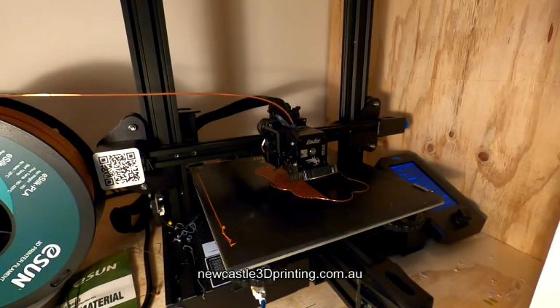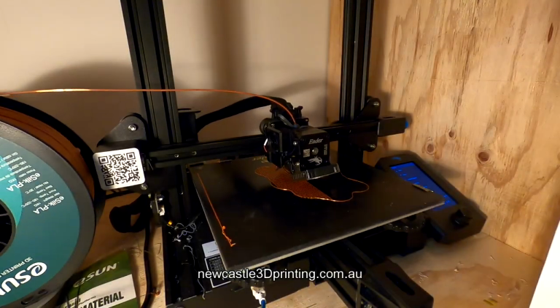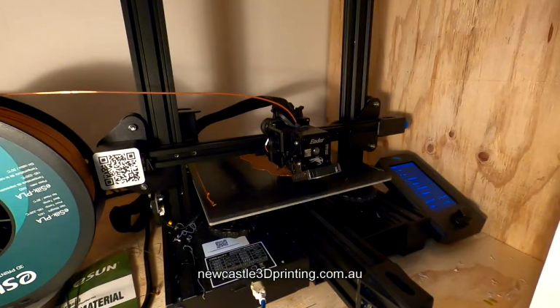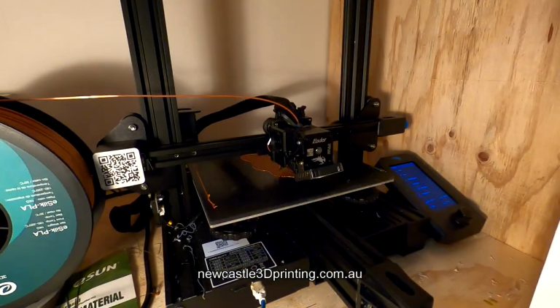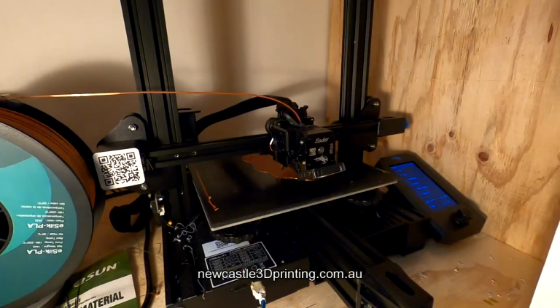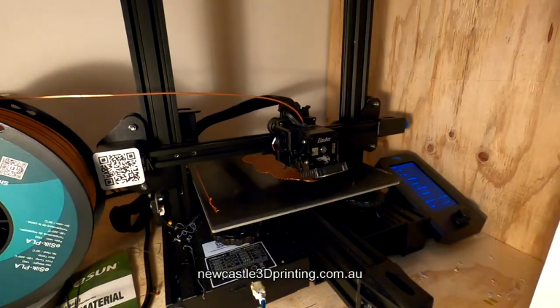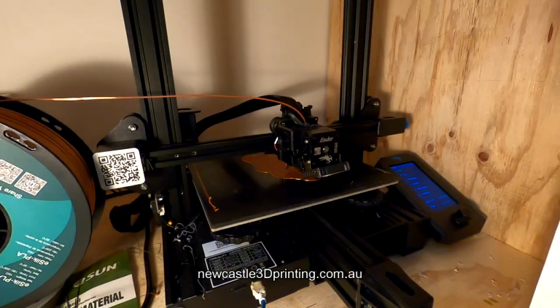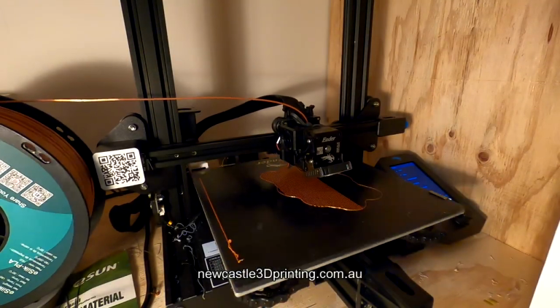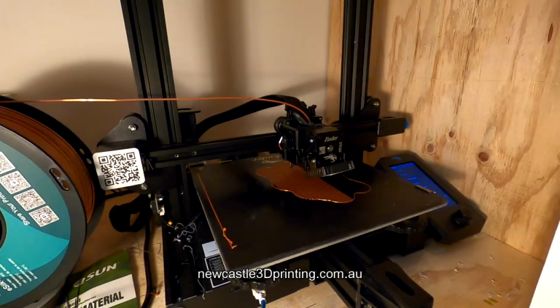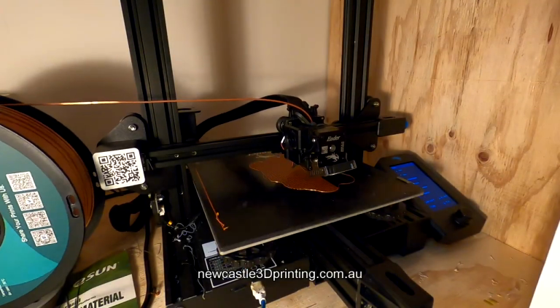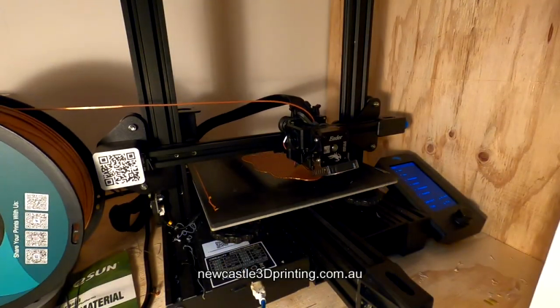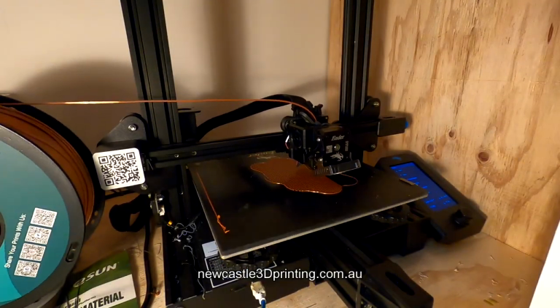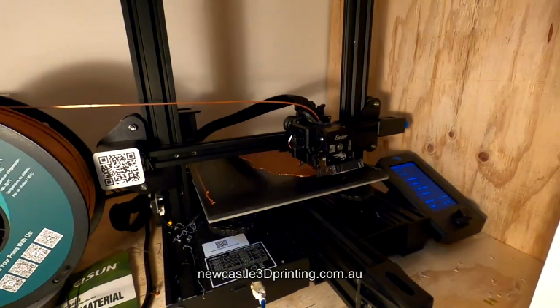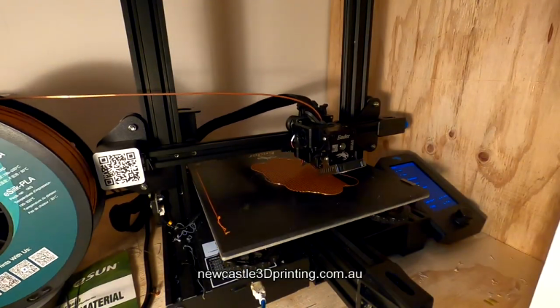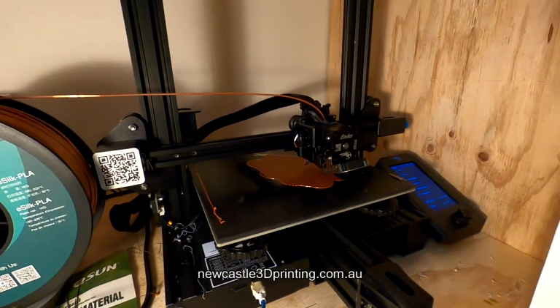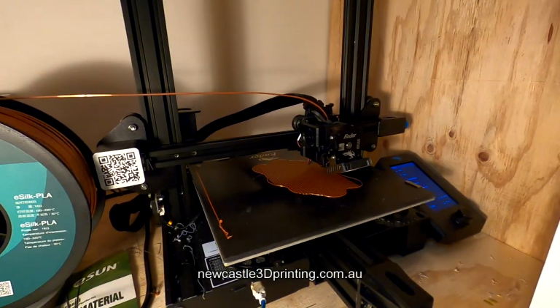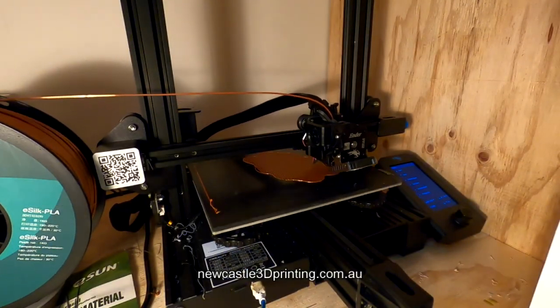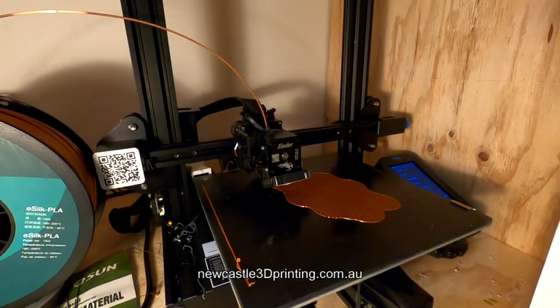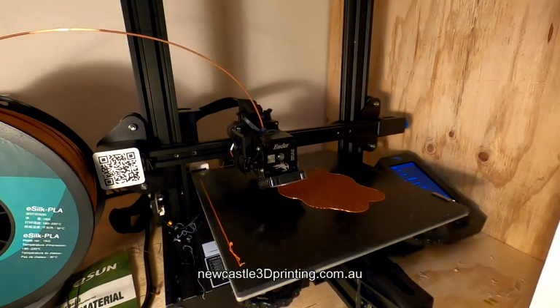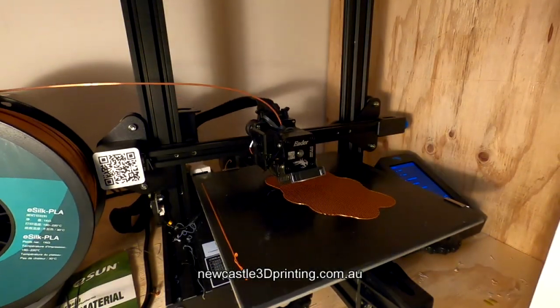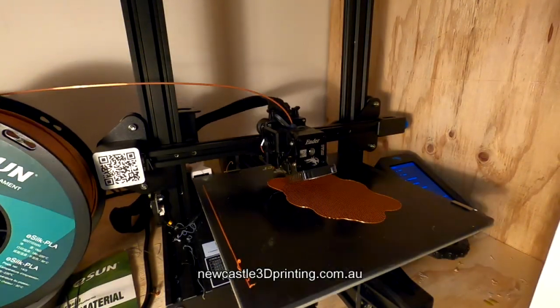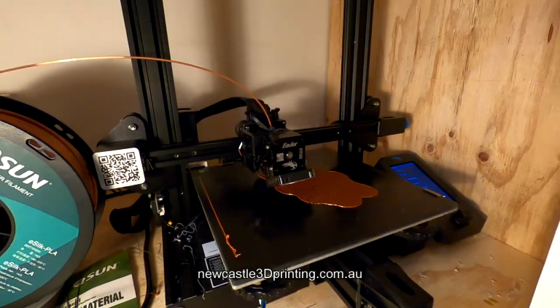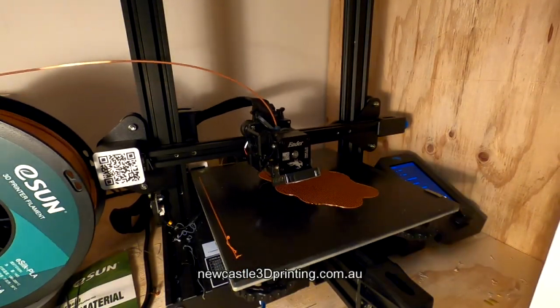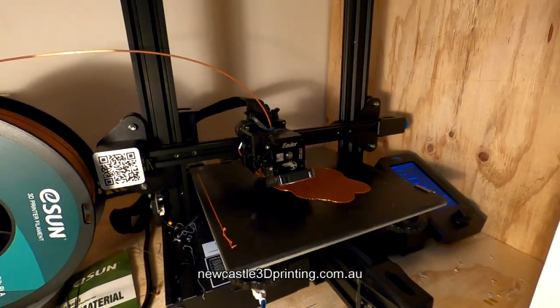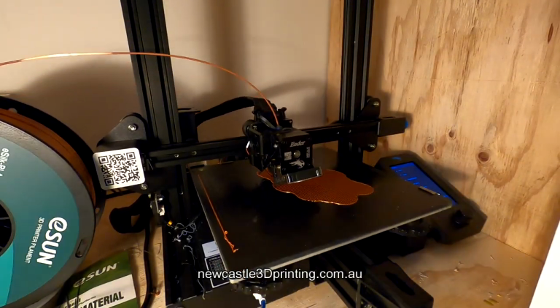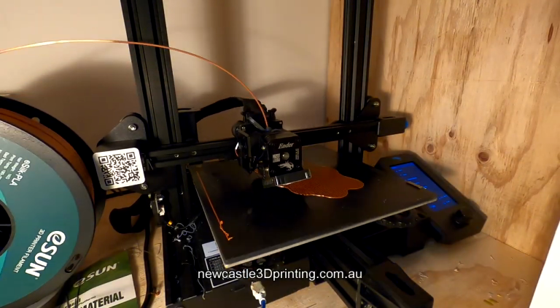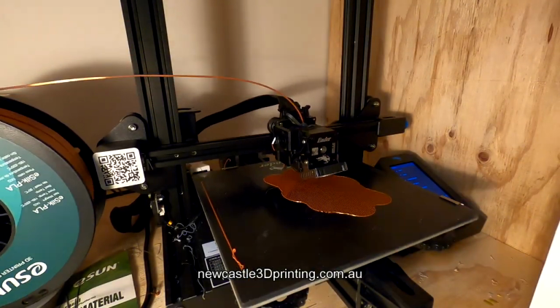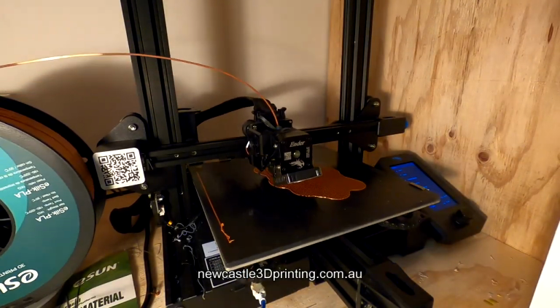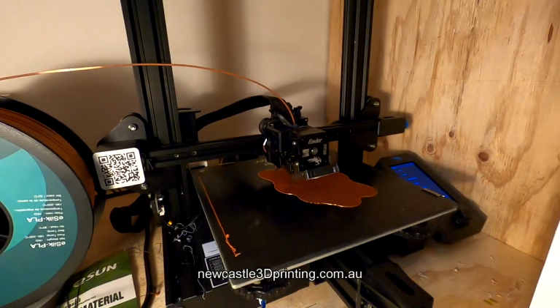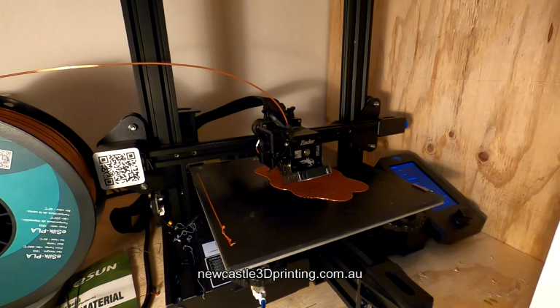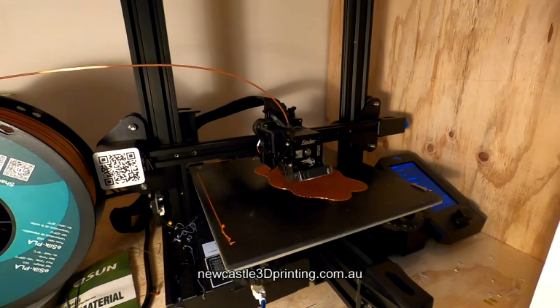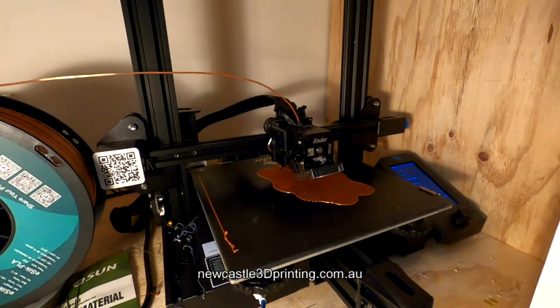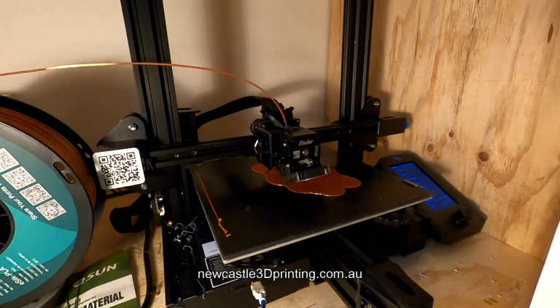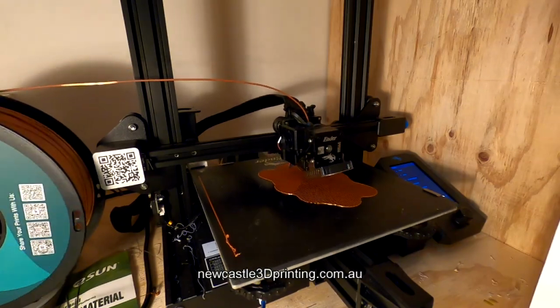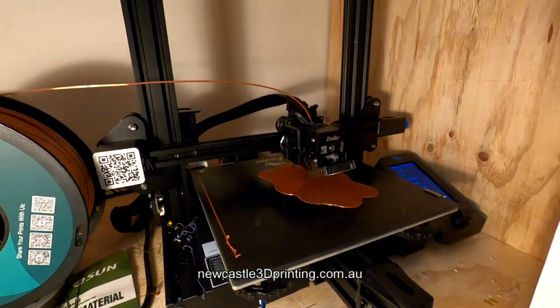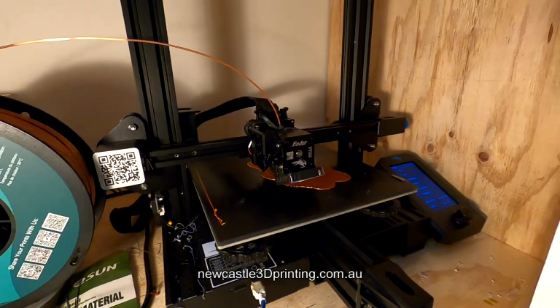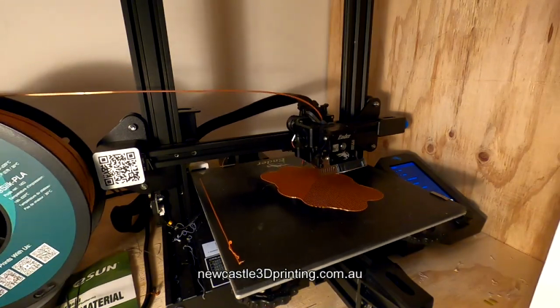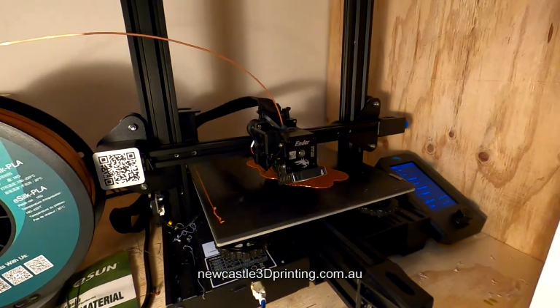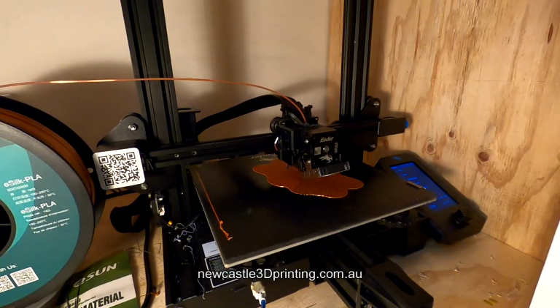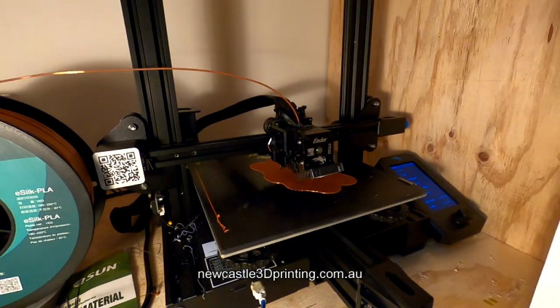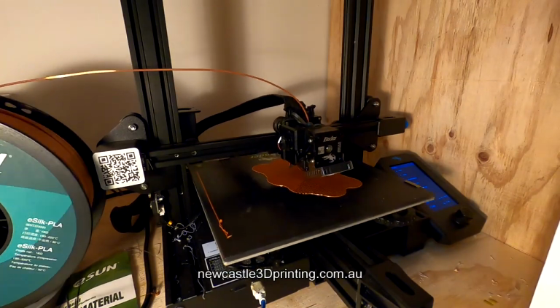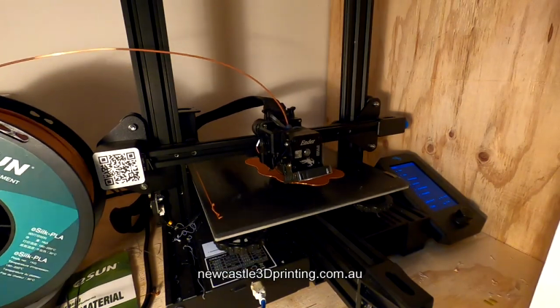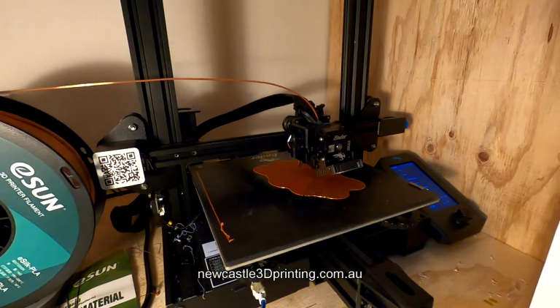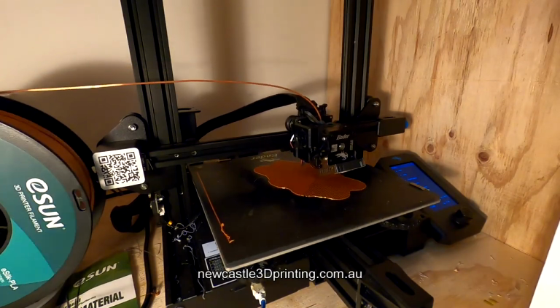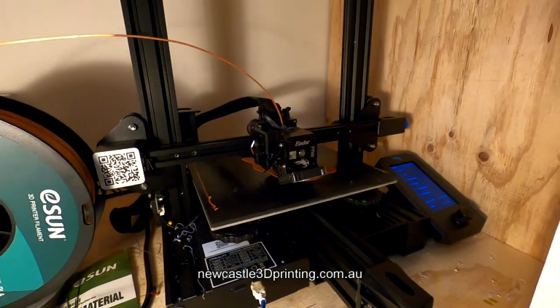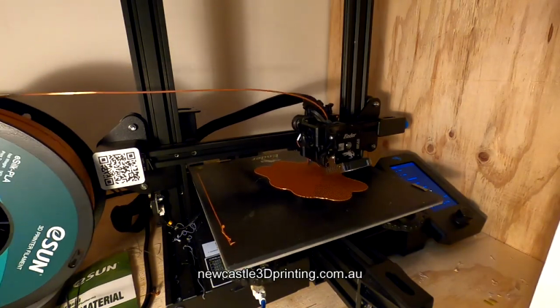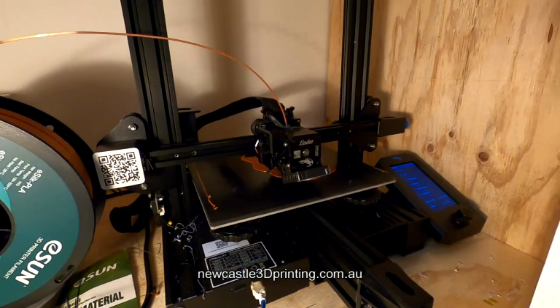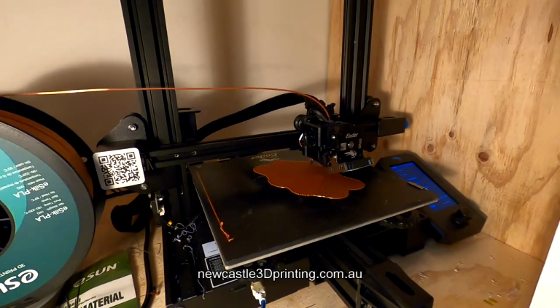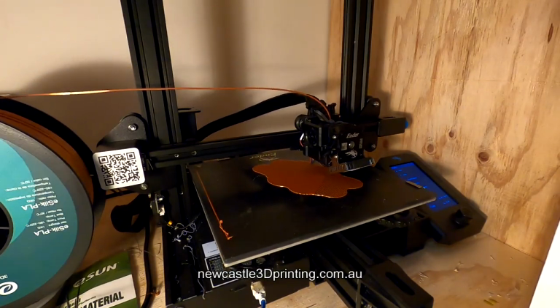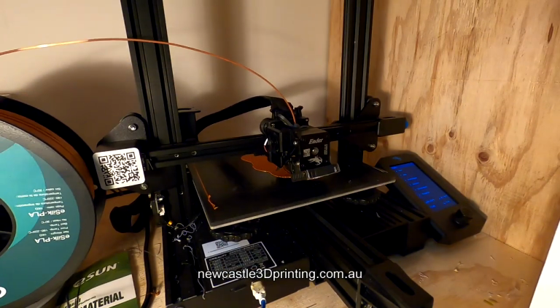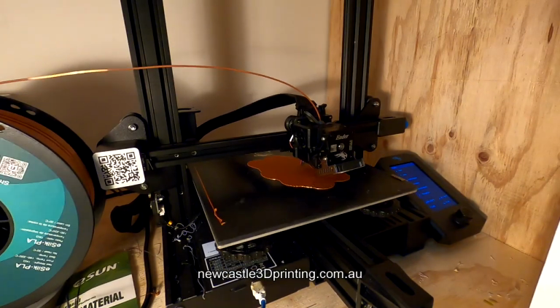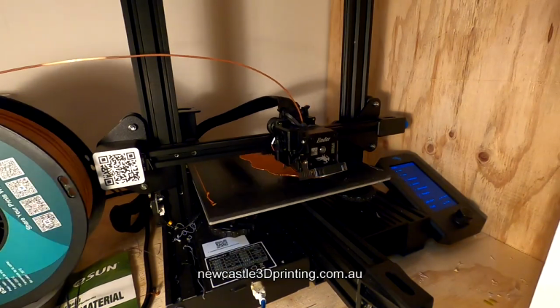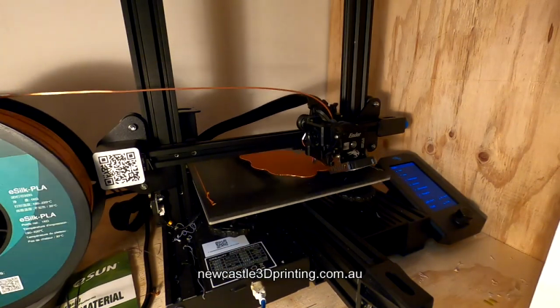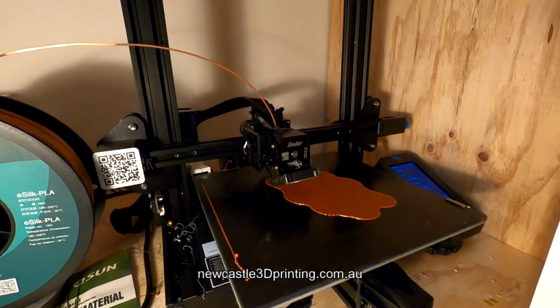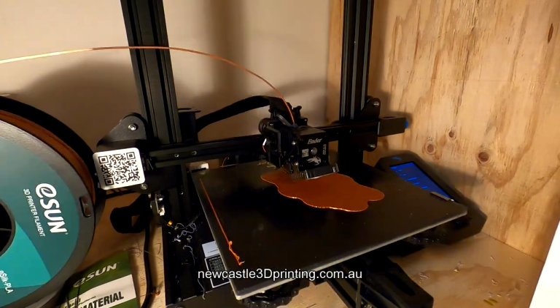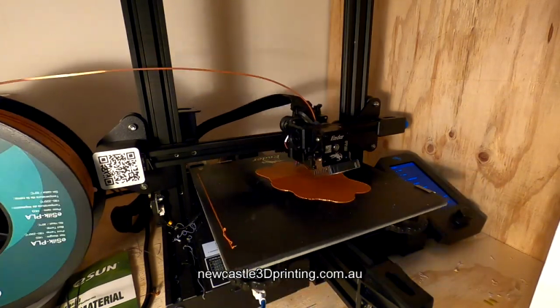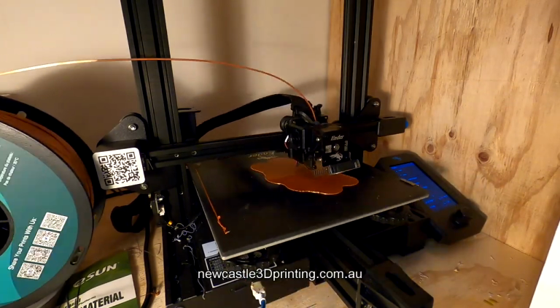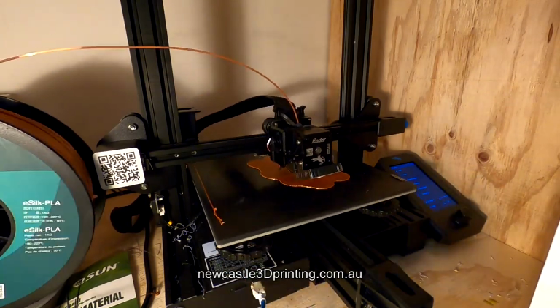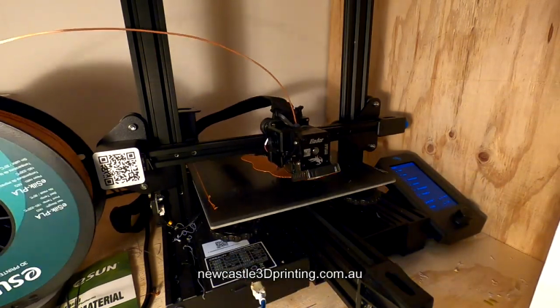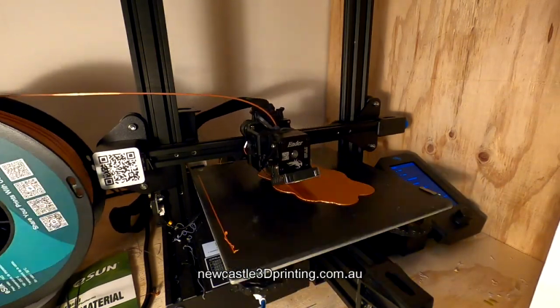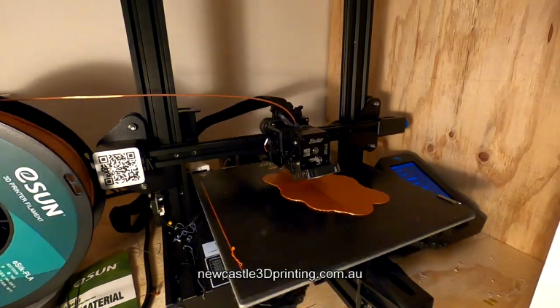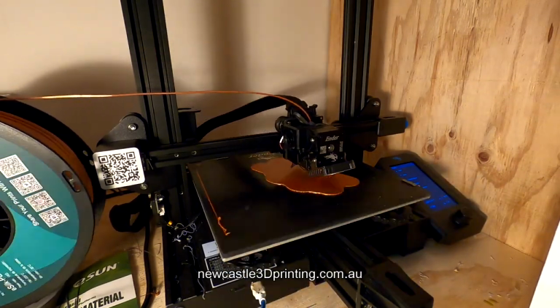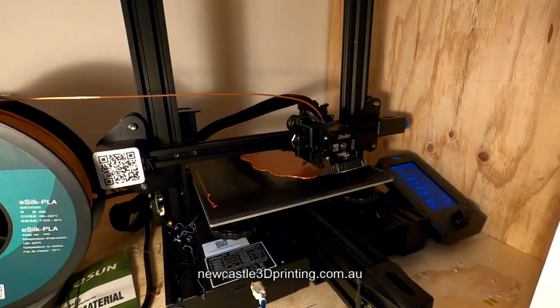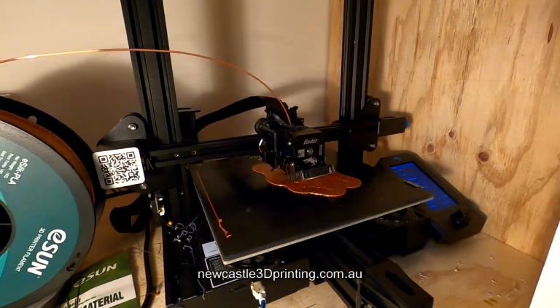This time-lapse shows the 3D printing process. Once complete, any structural supports are removed and the objects are immediately ready for use.